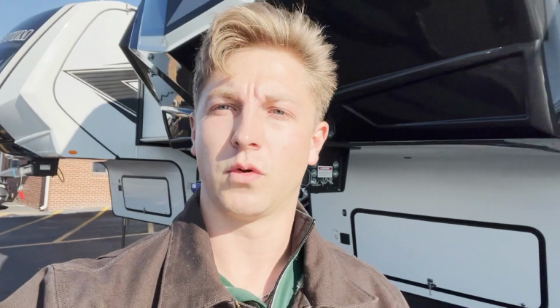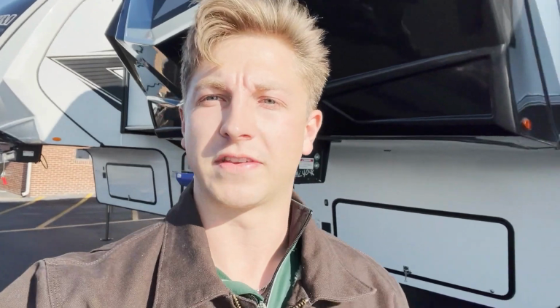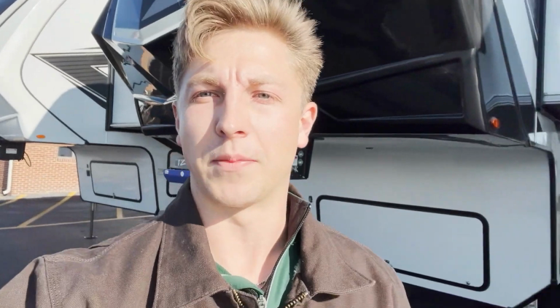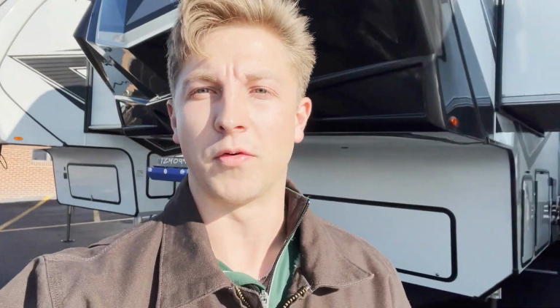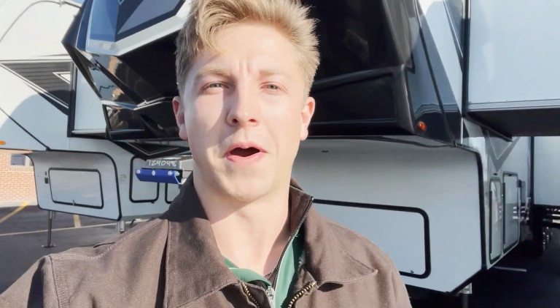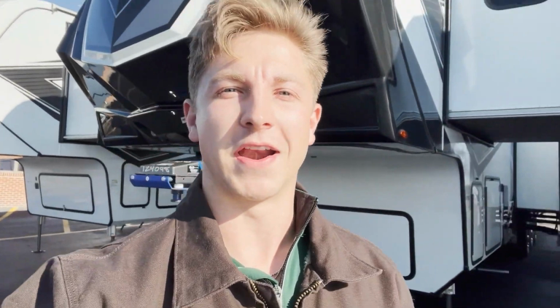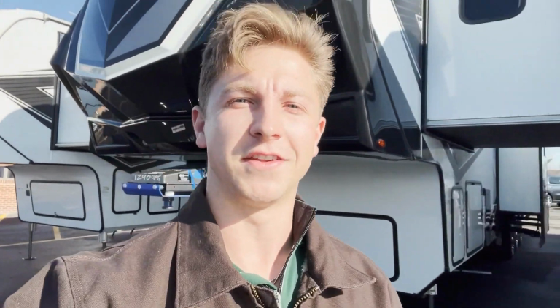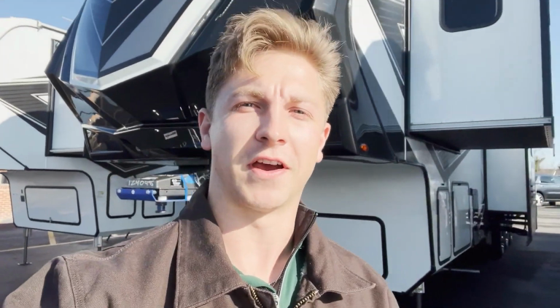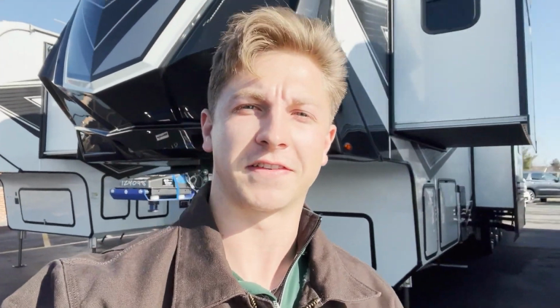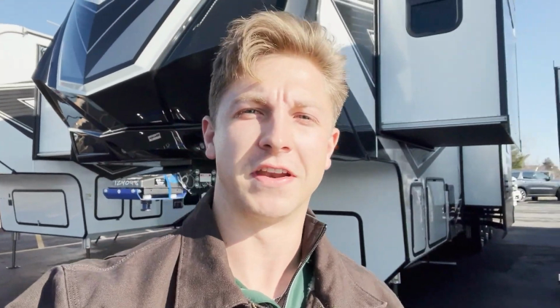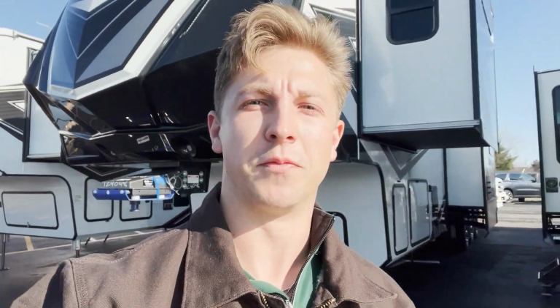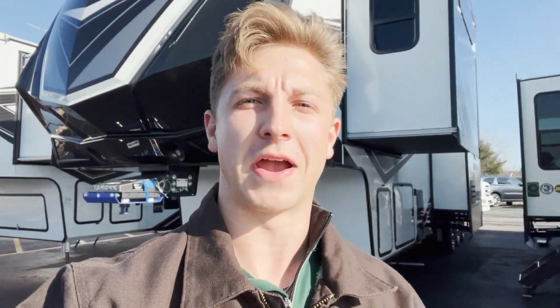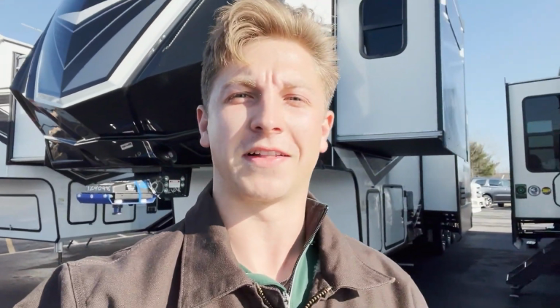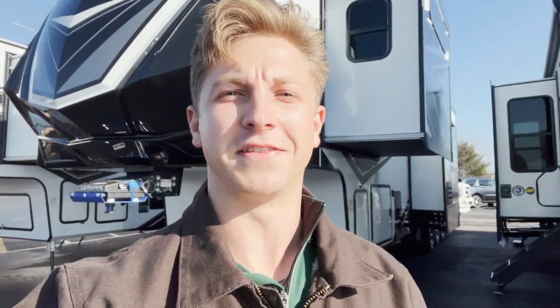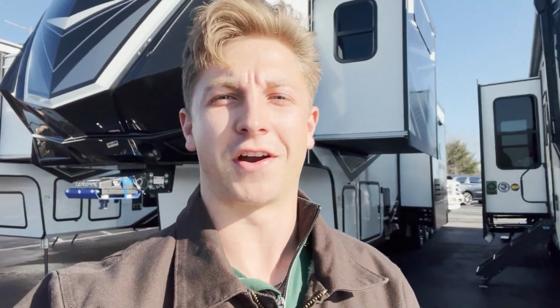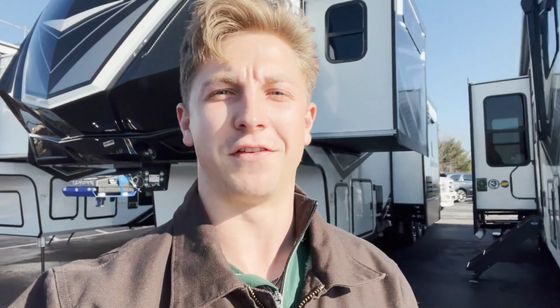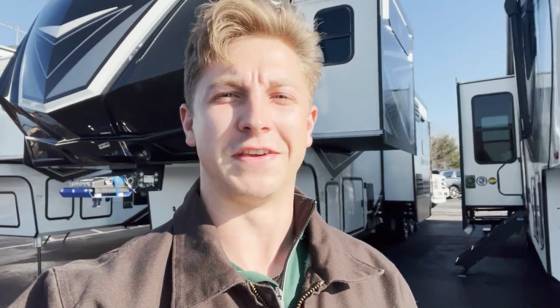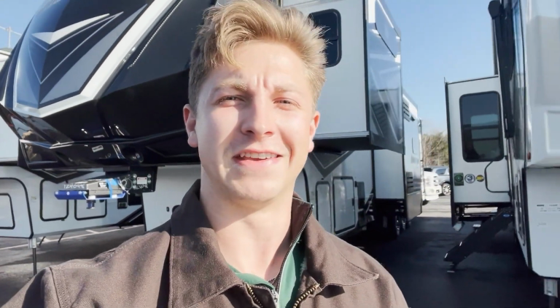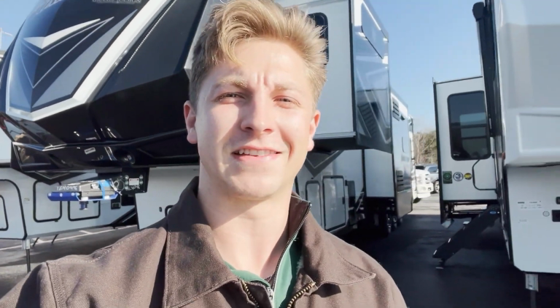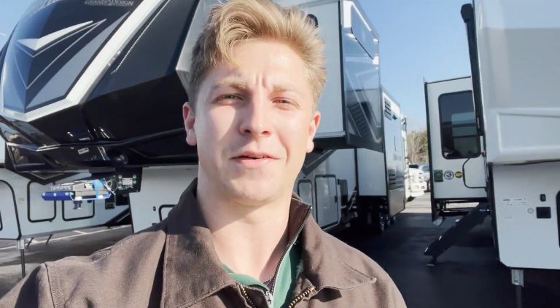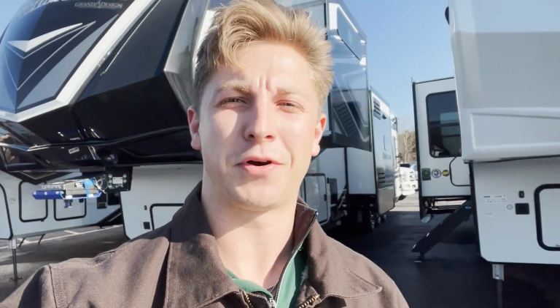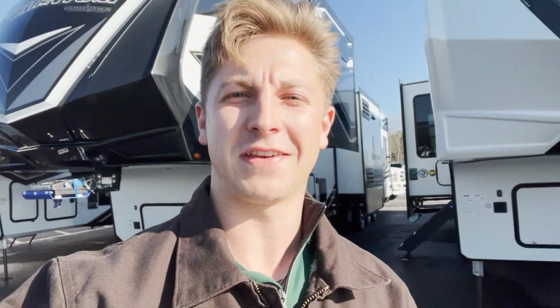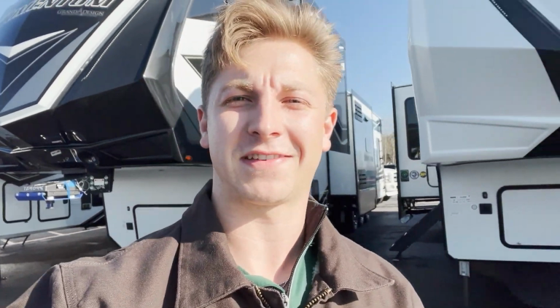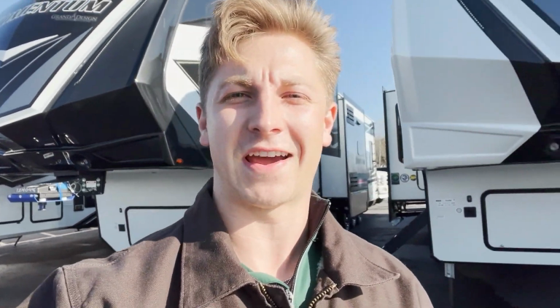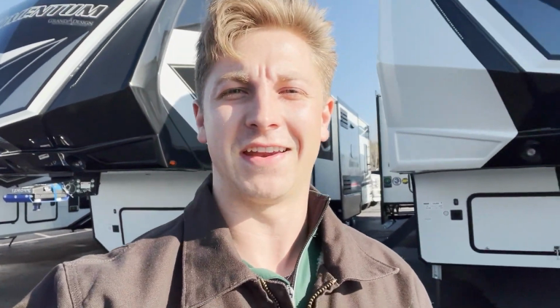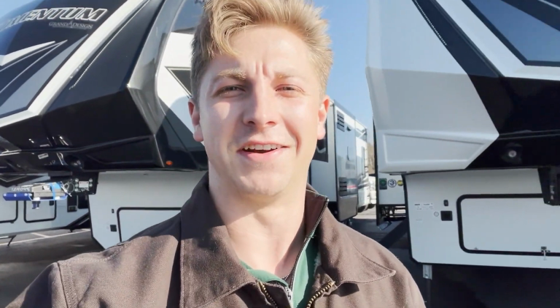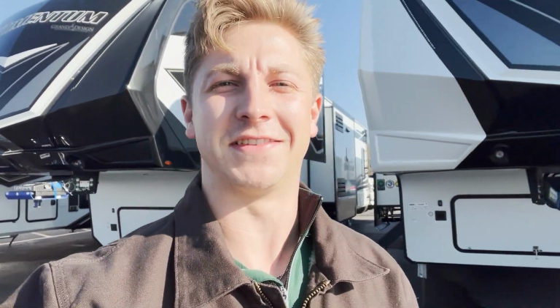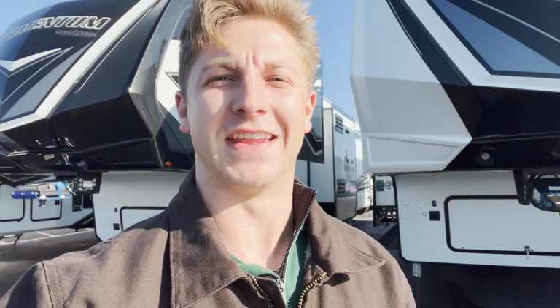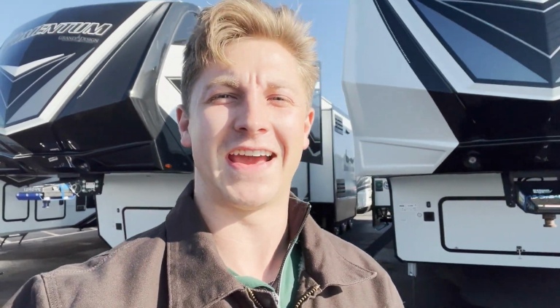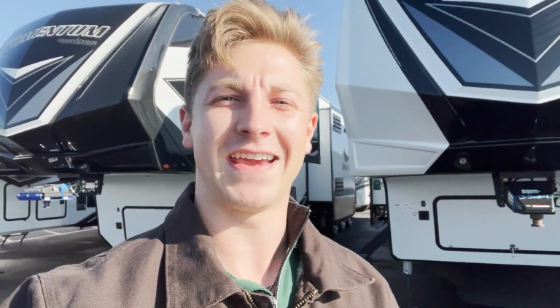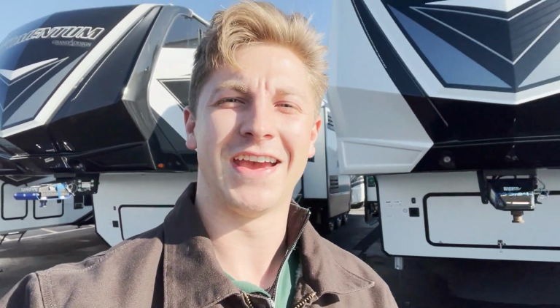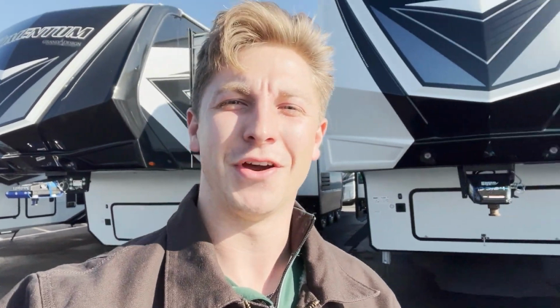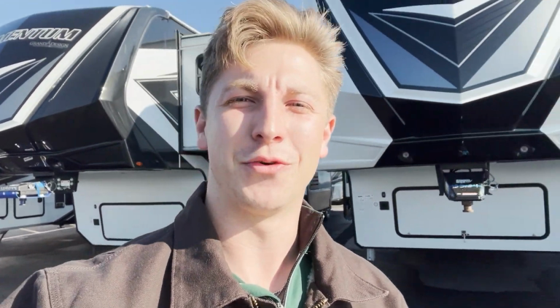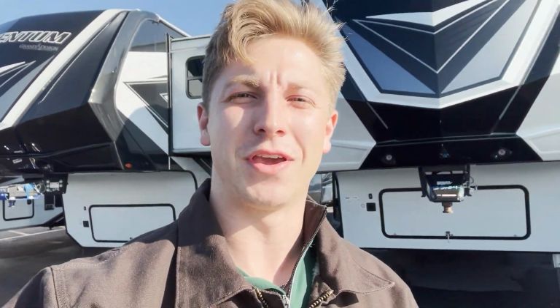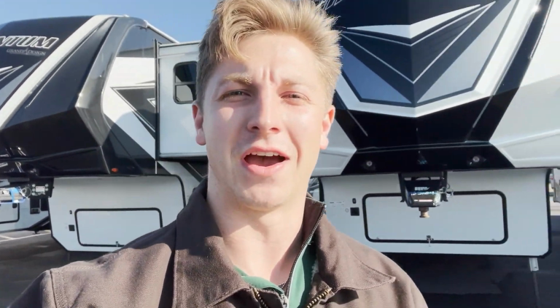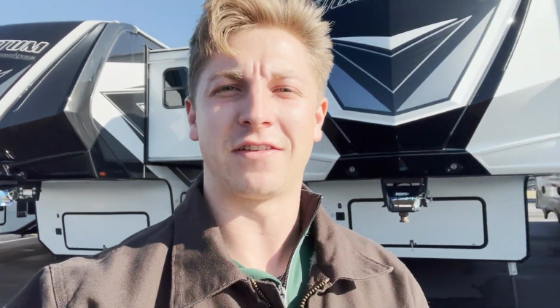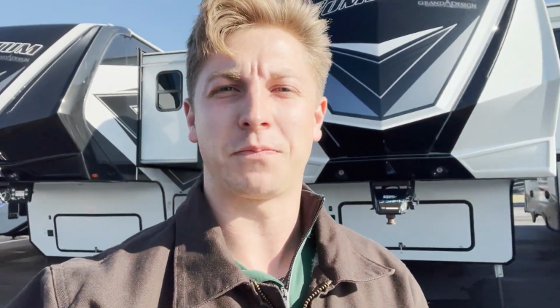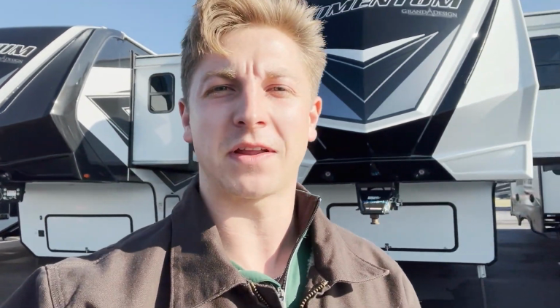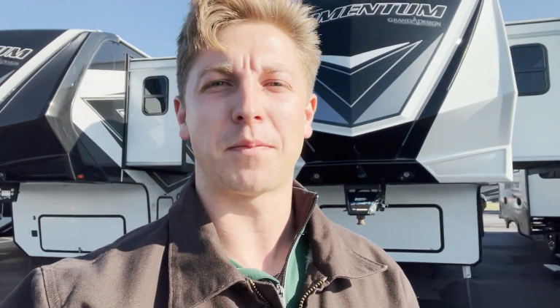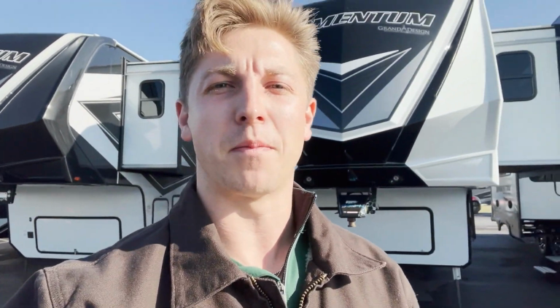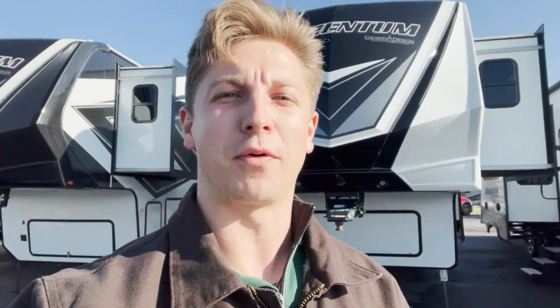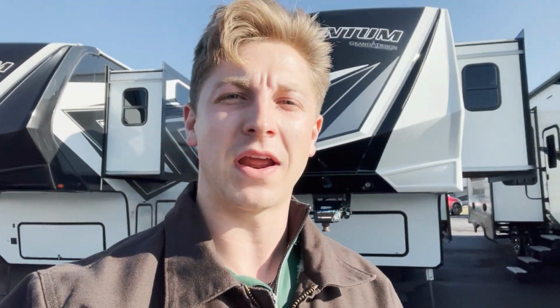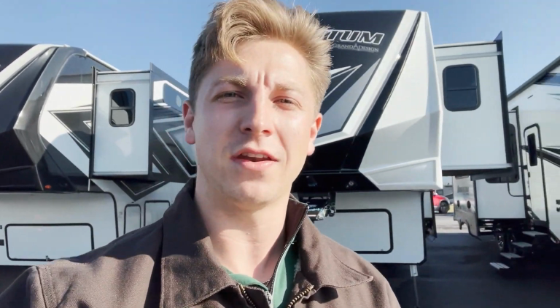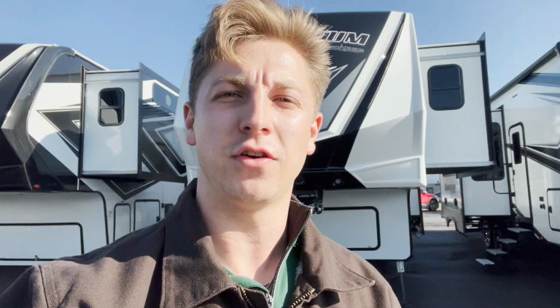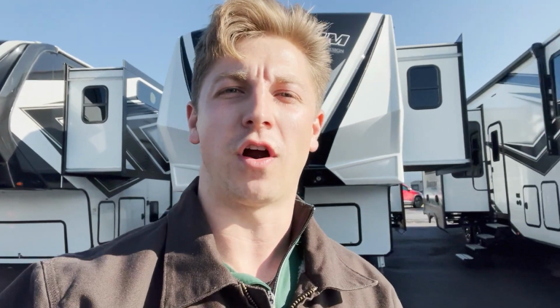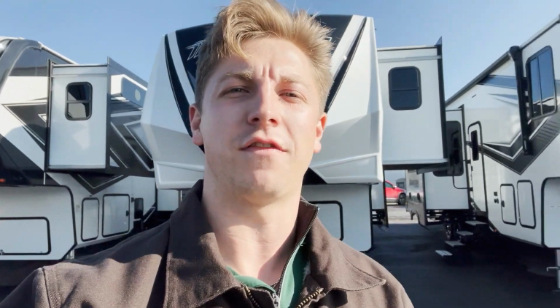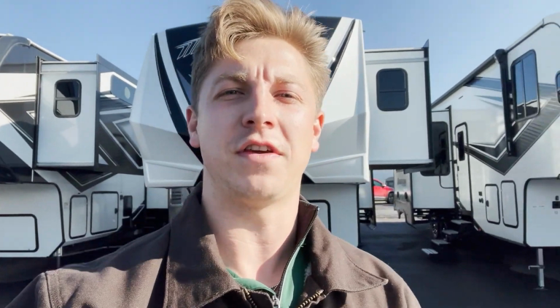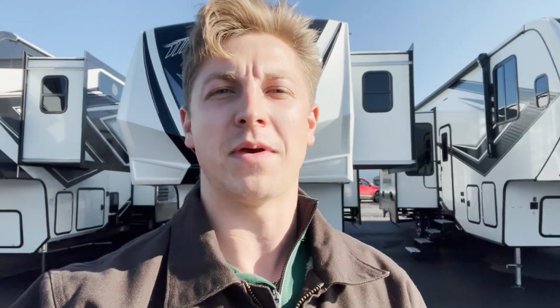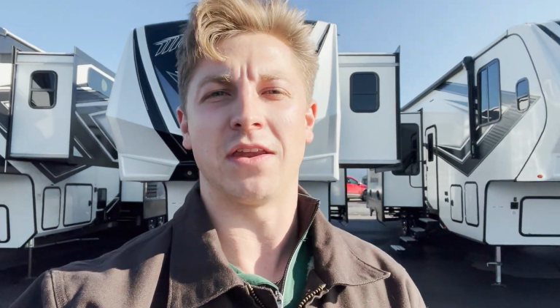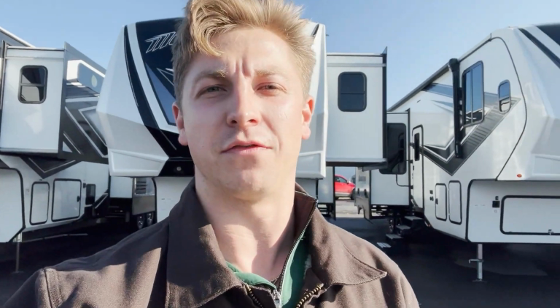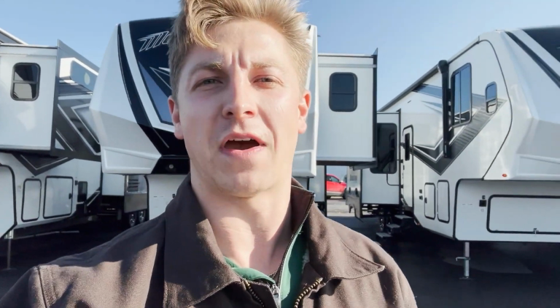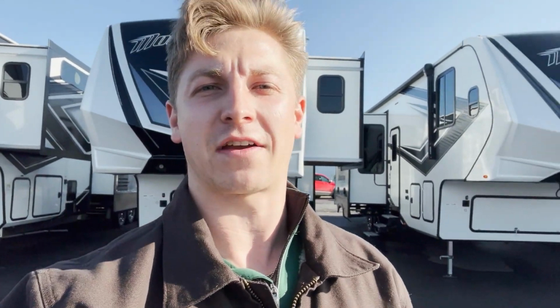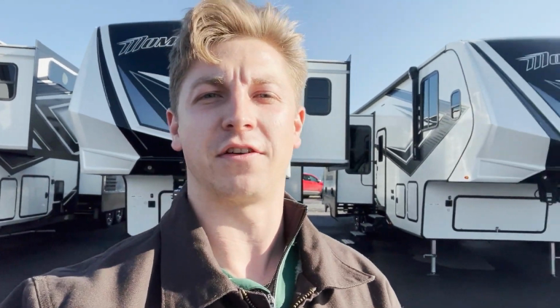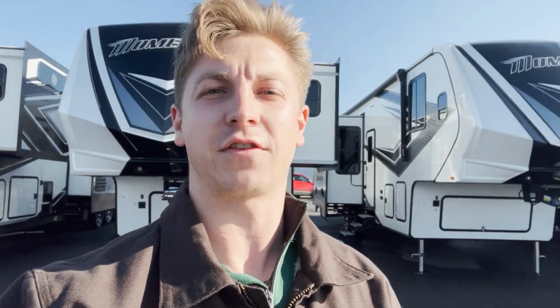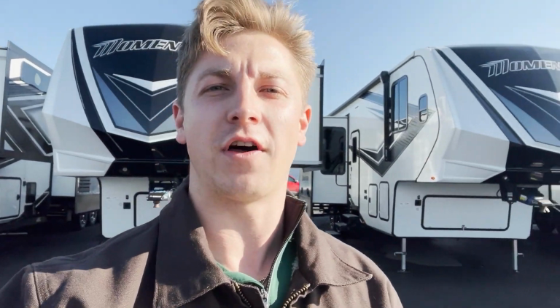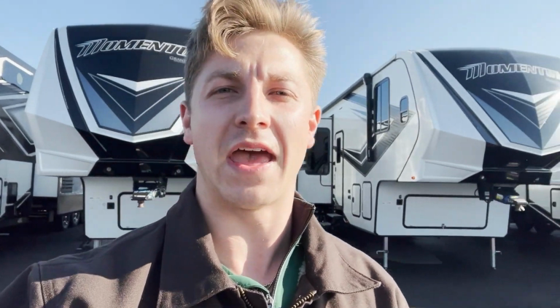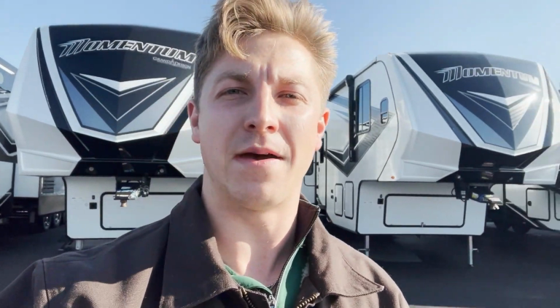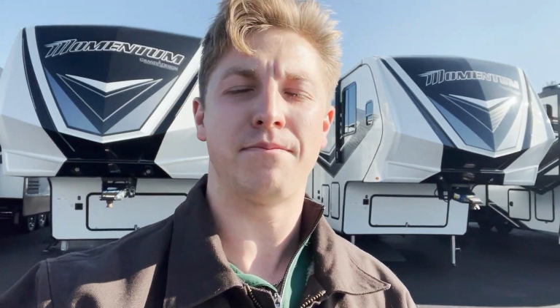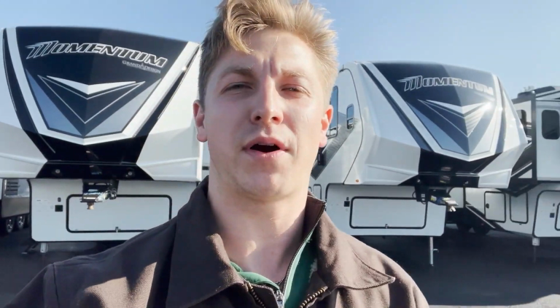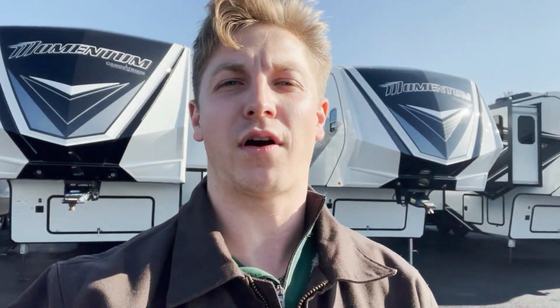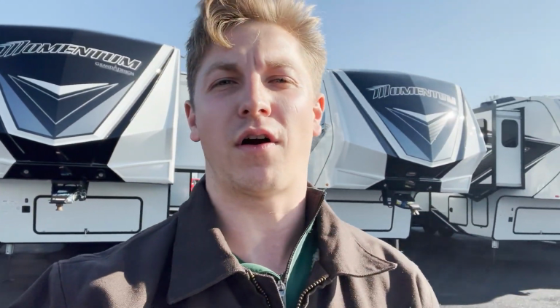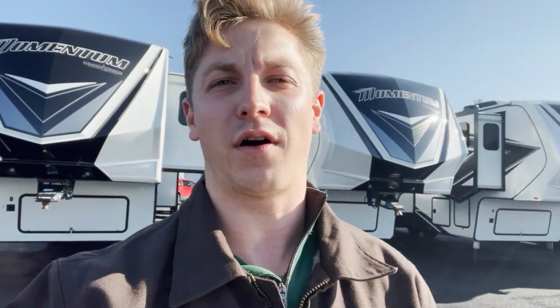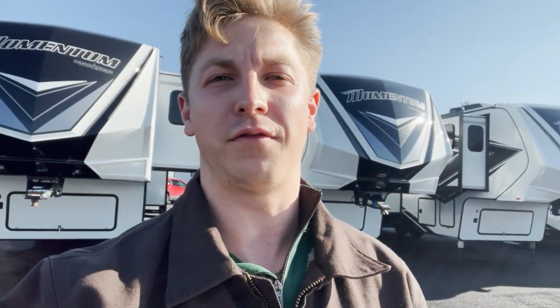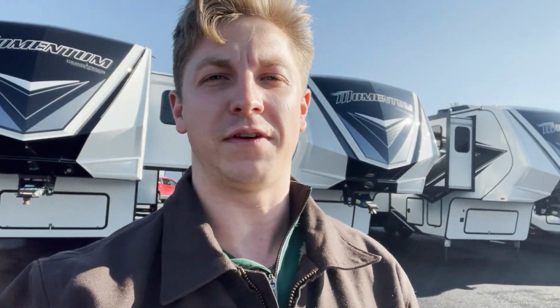What's up, everybody? Justin here at Beckley's RVs. I'm pretty excited here today. We just picked up a brand new RV manufacturer — it's called Ember RV.